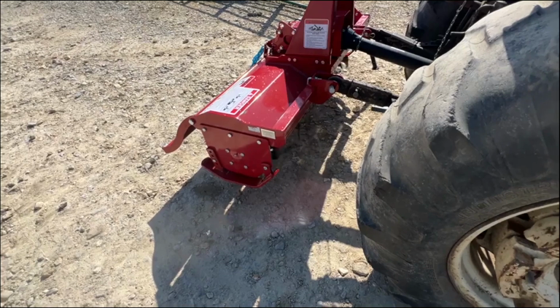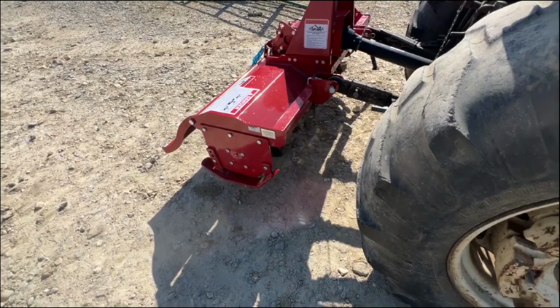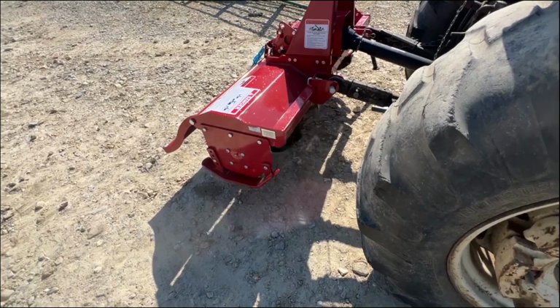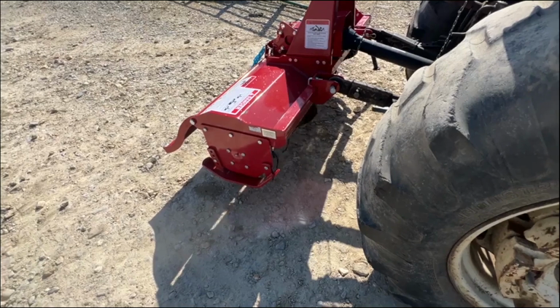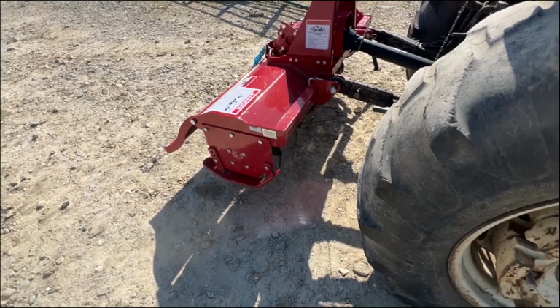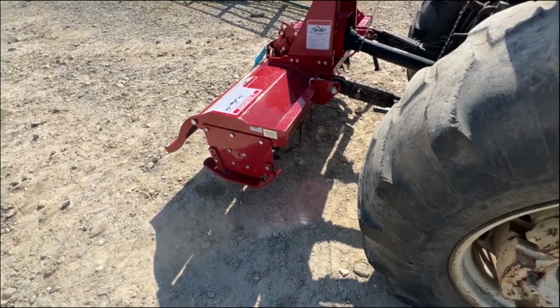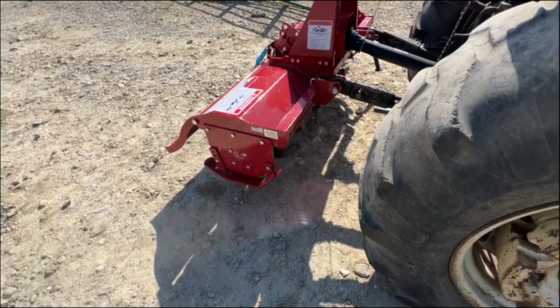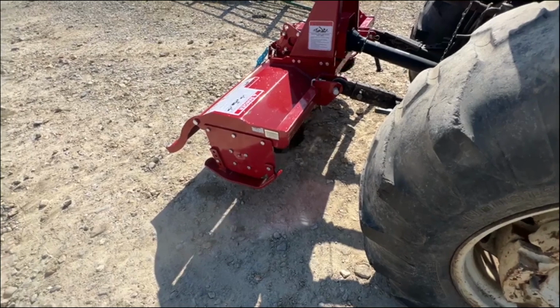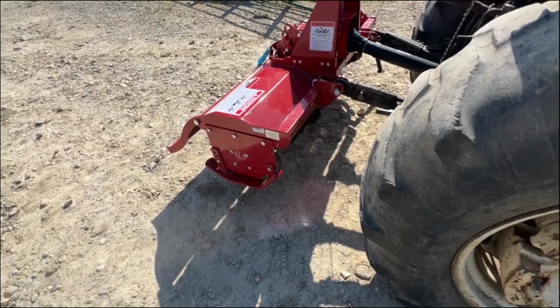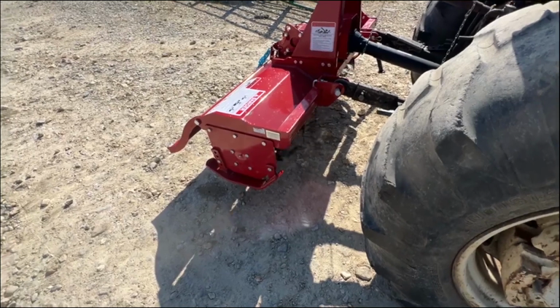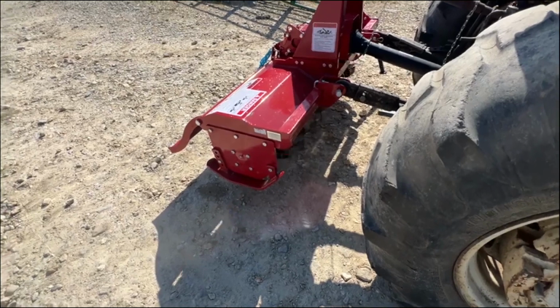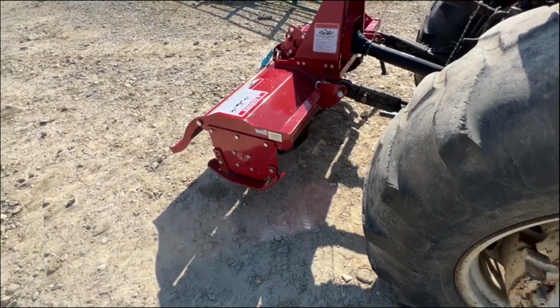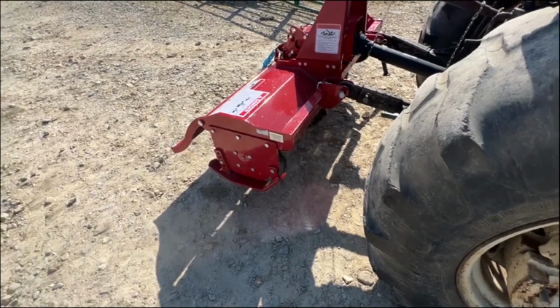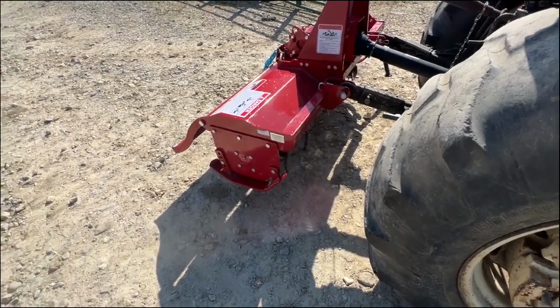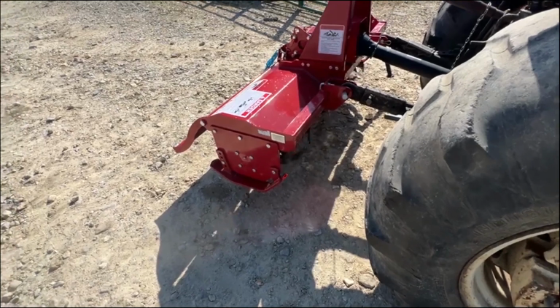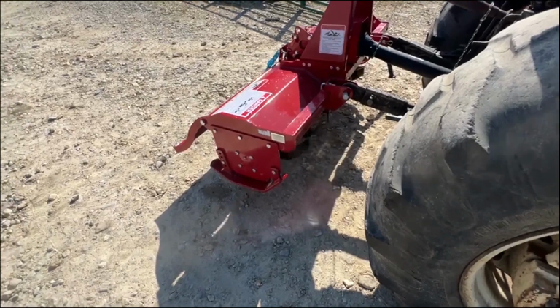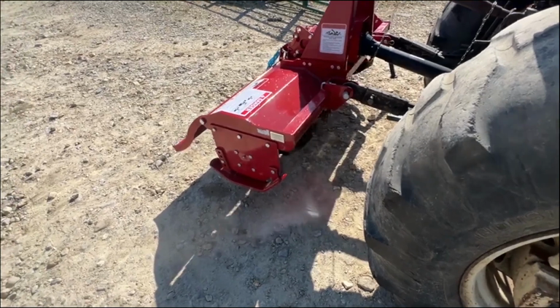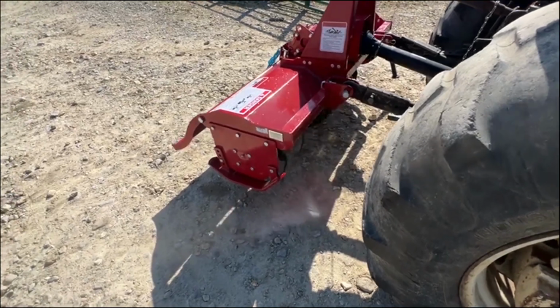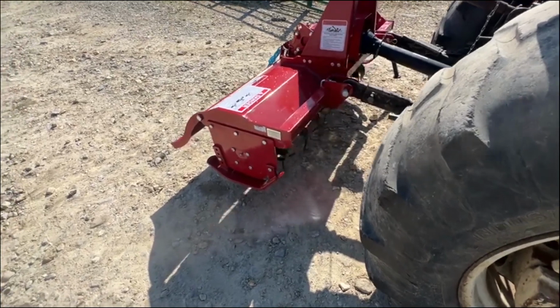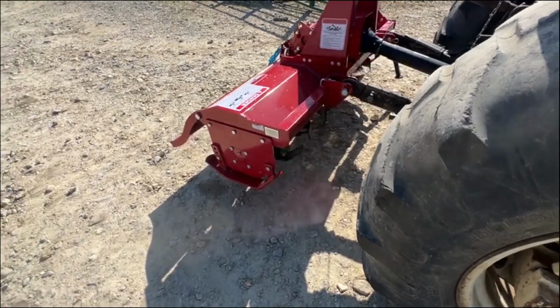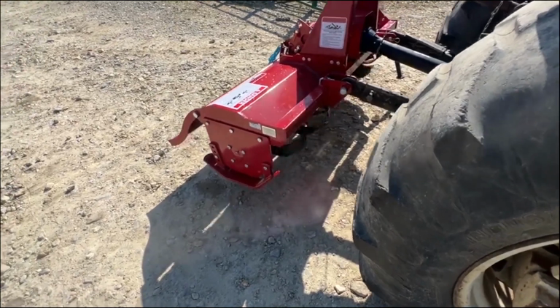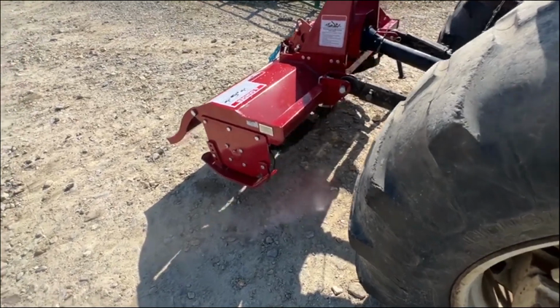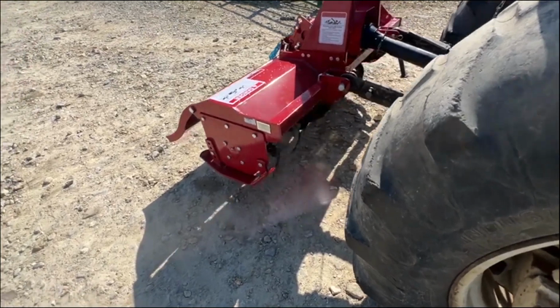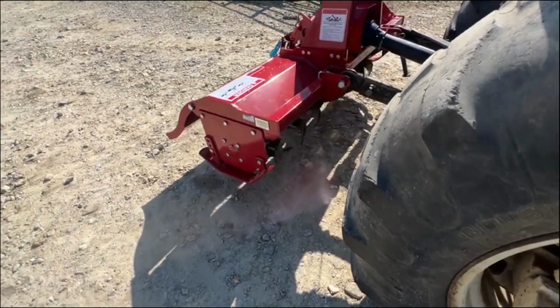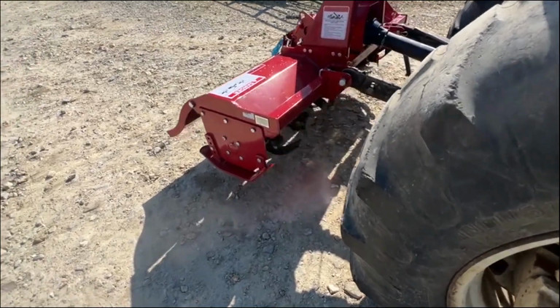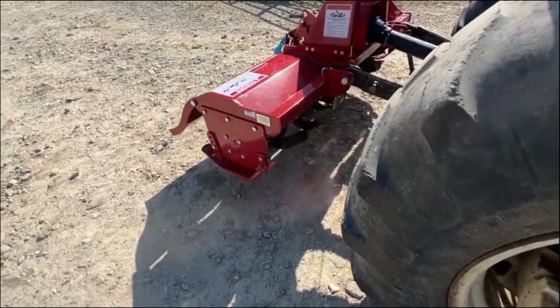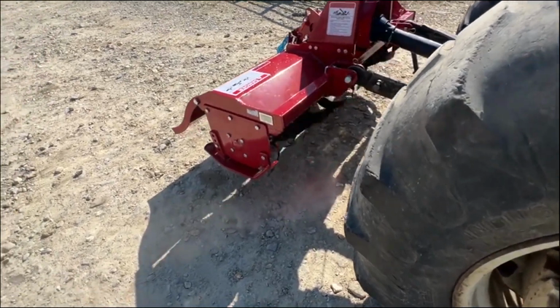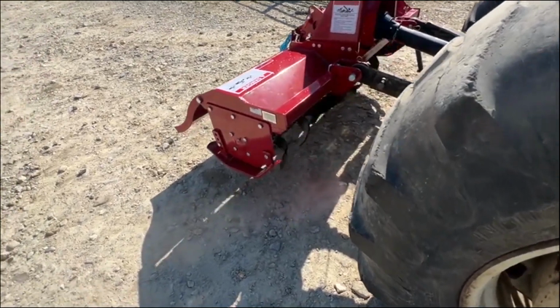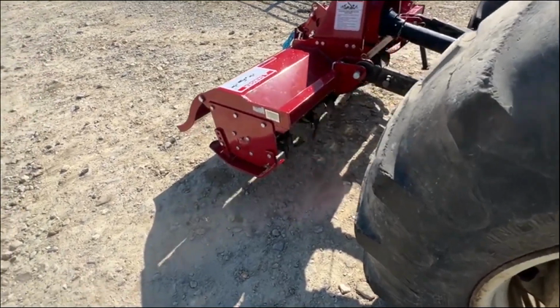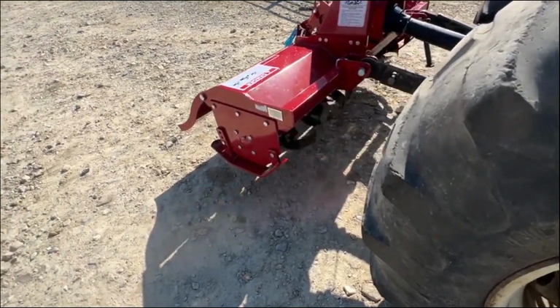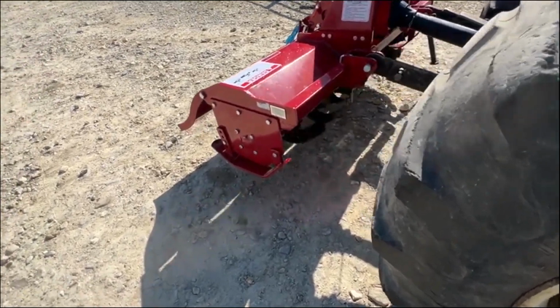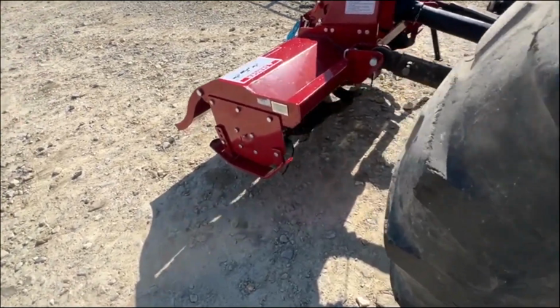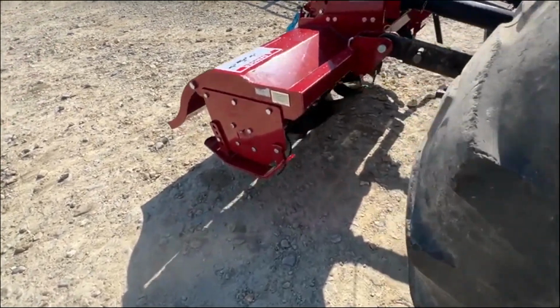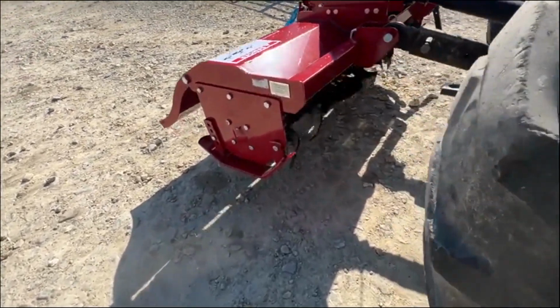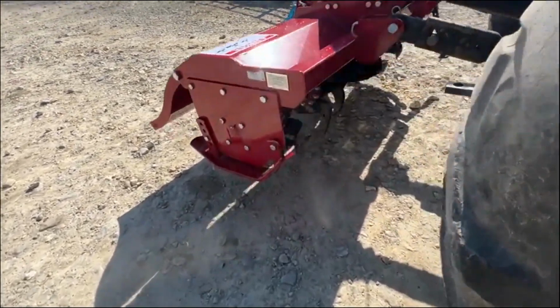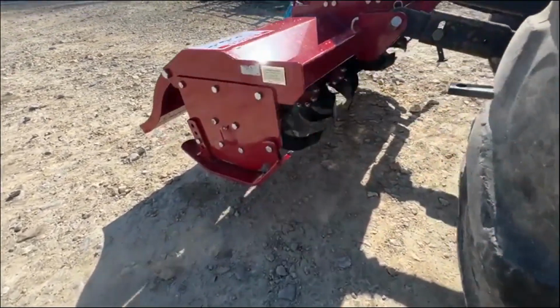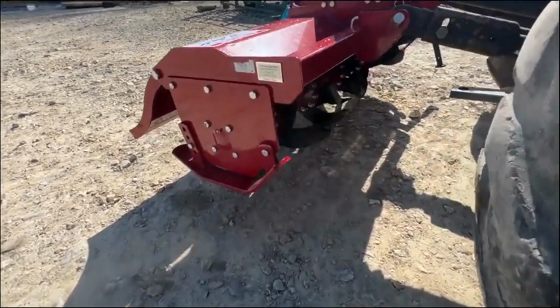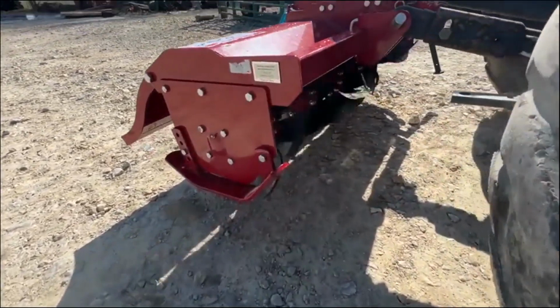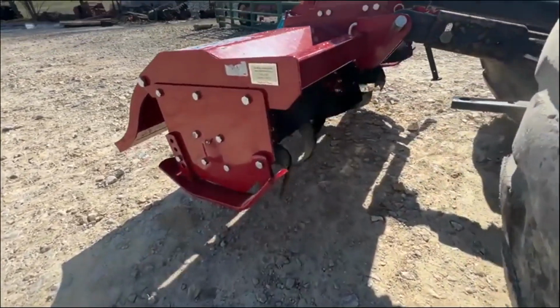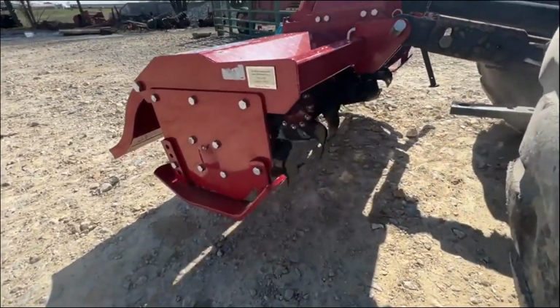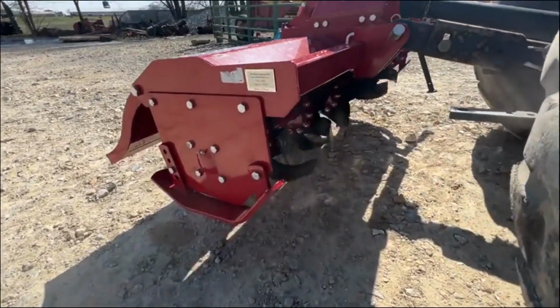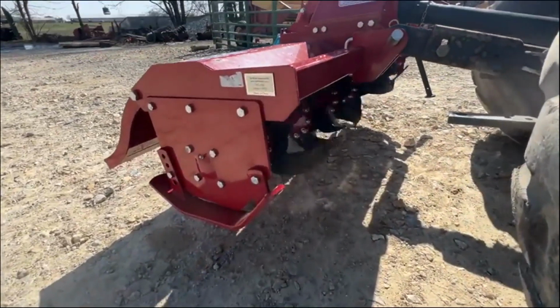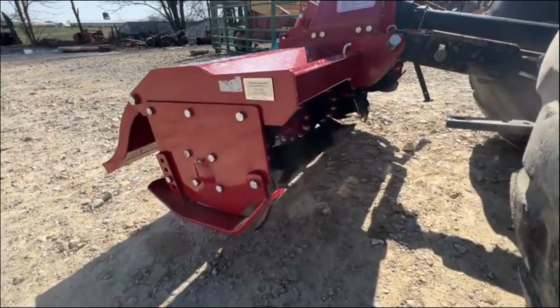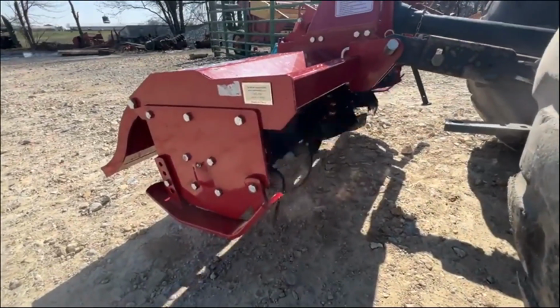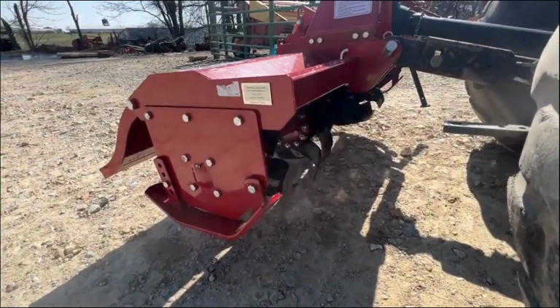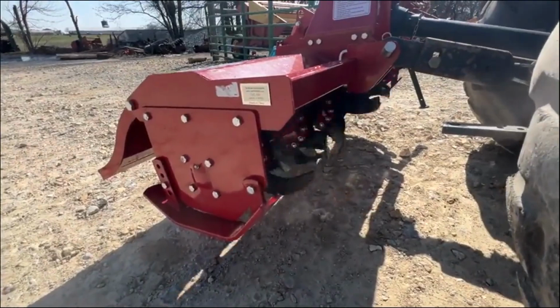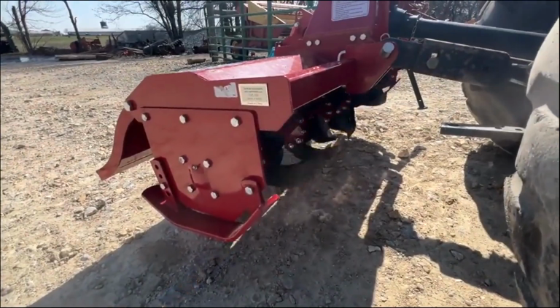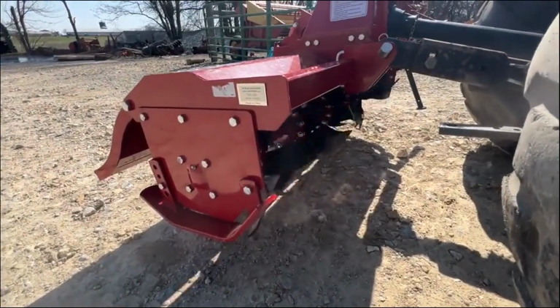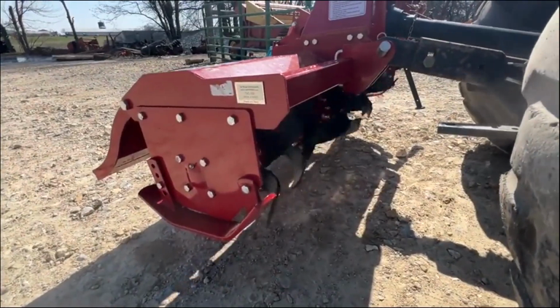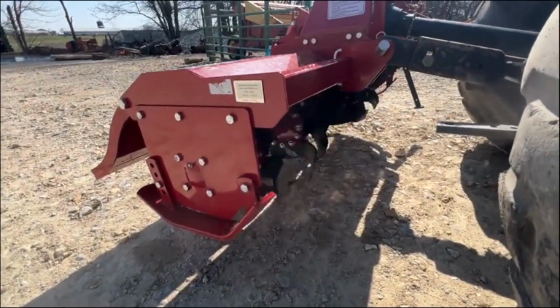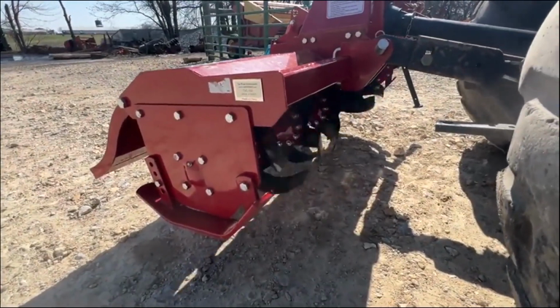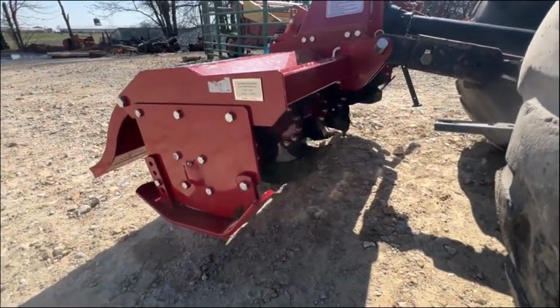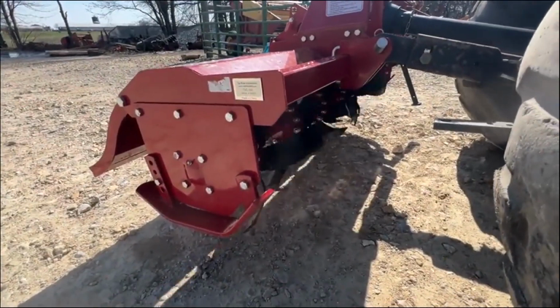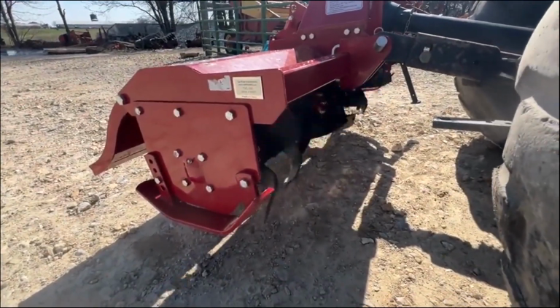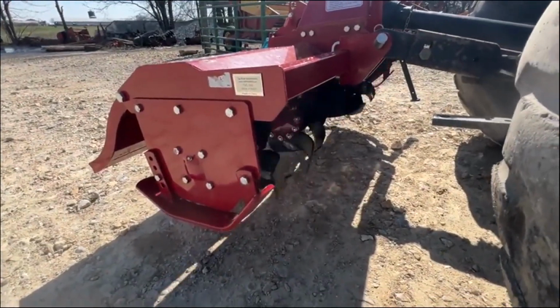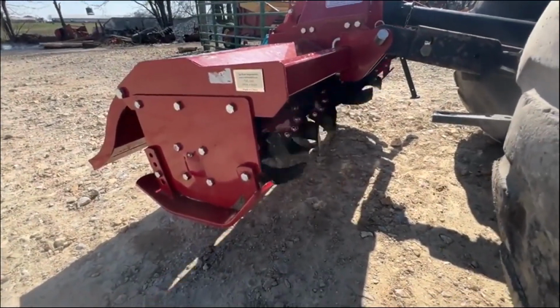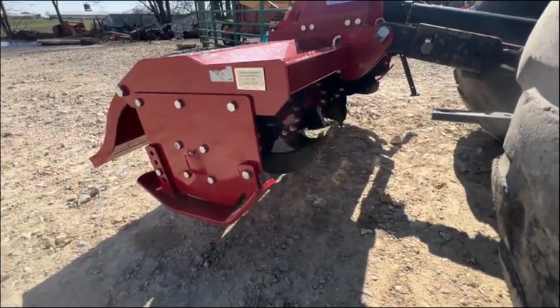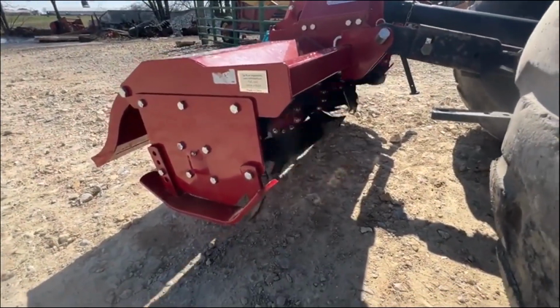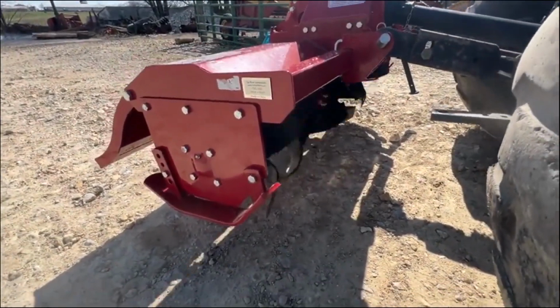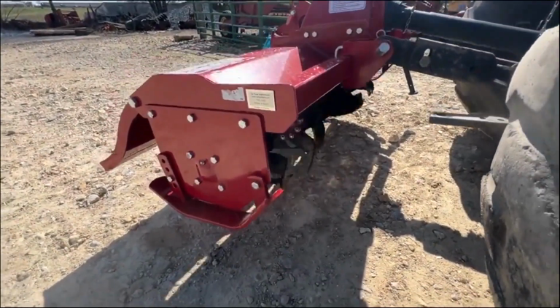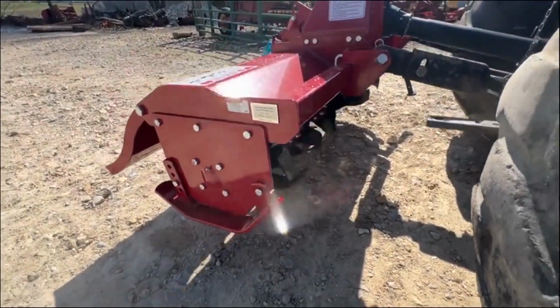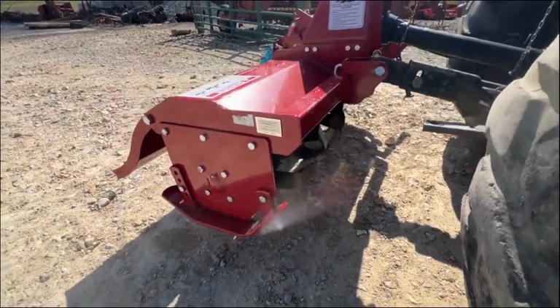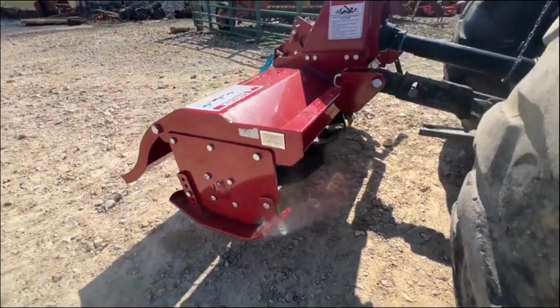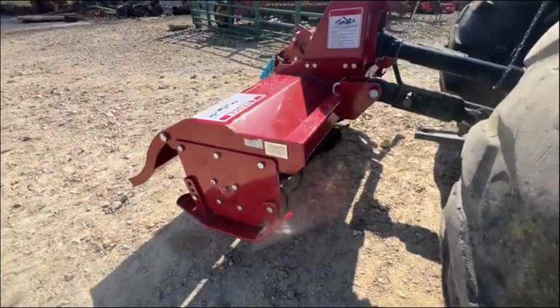Here is a Tar River Model TXG60, five foot working width, 540 PTO.